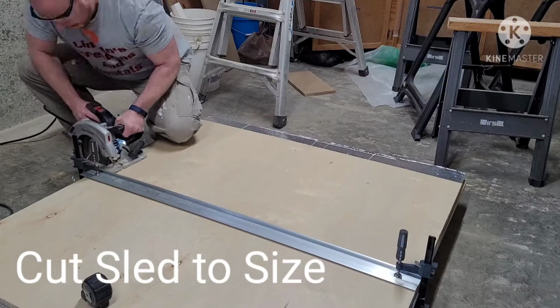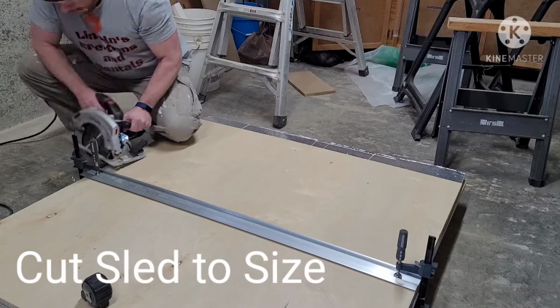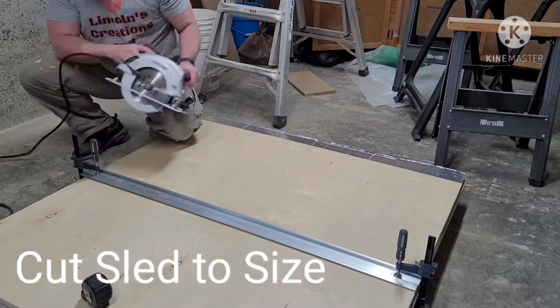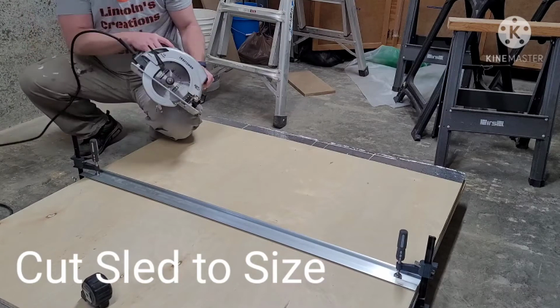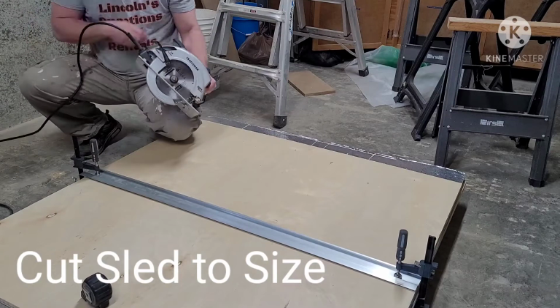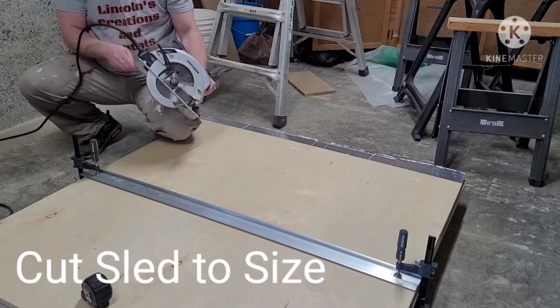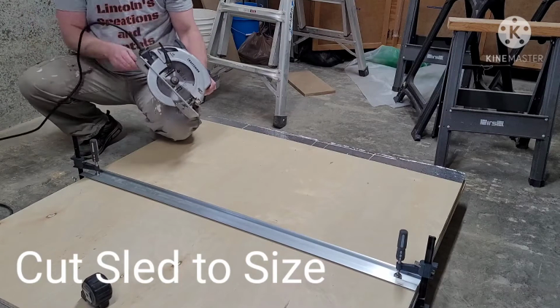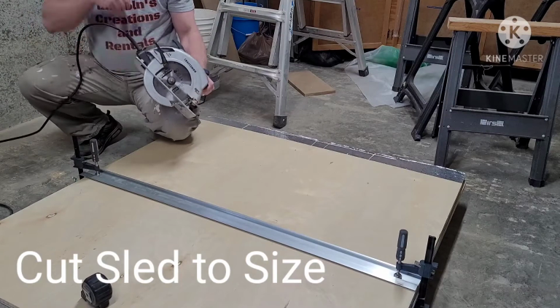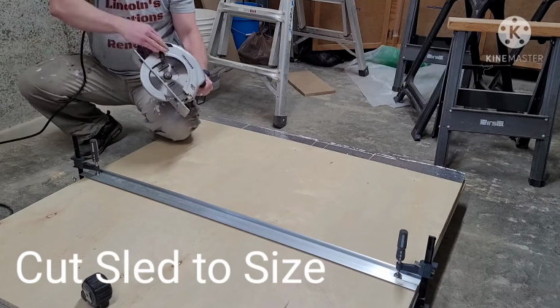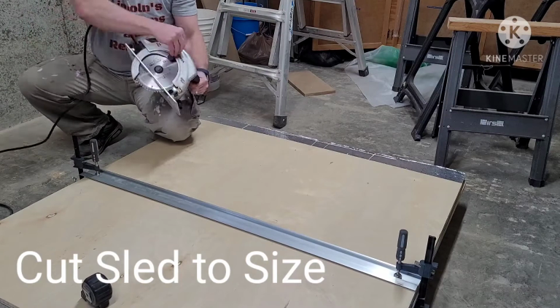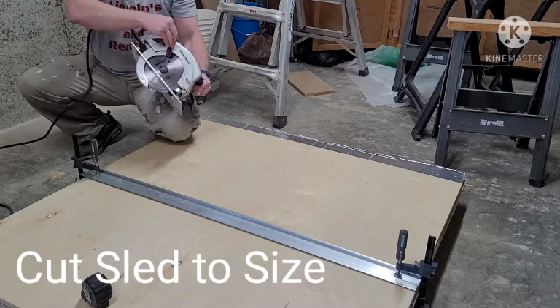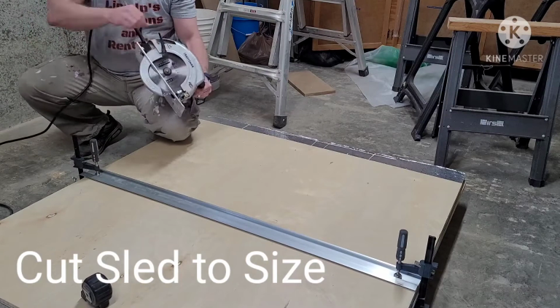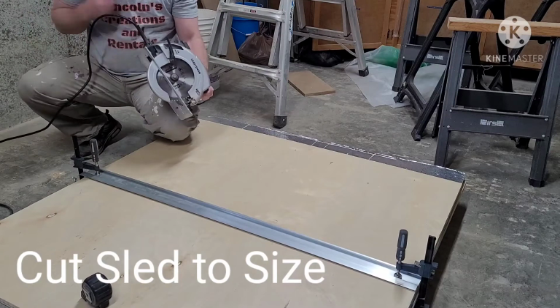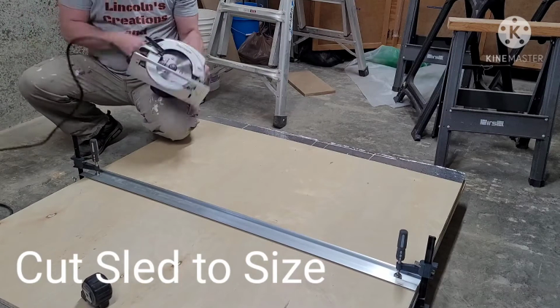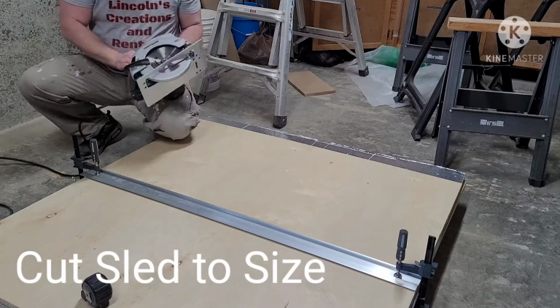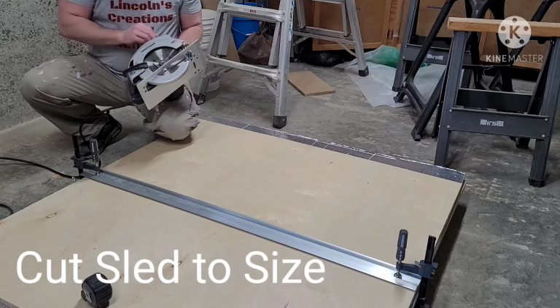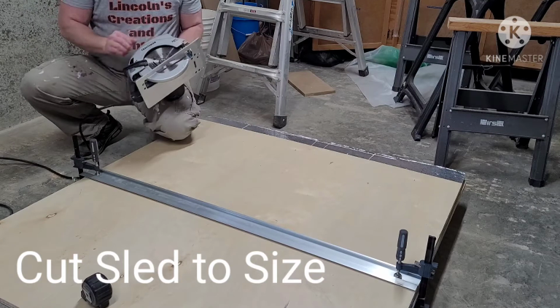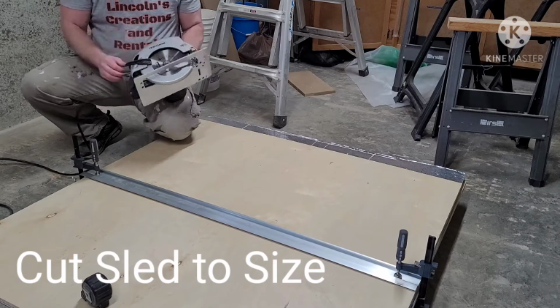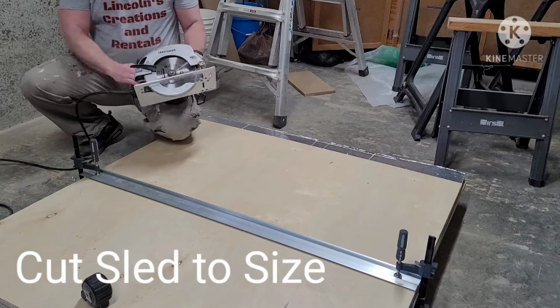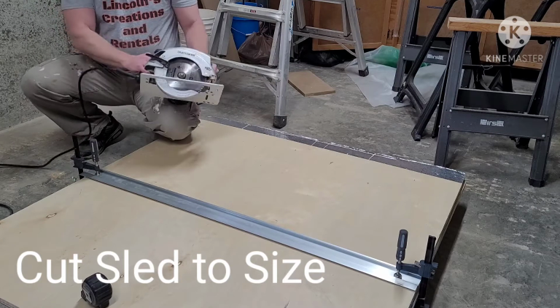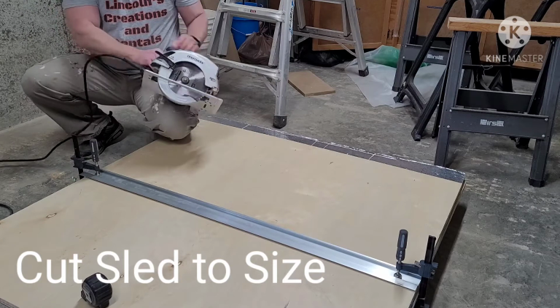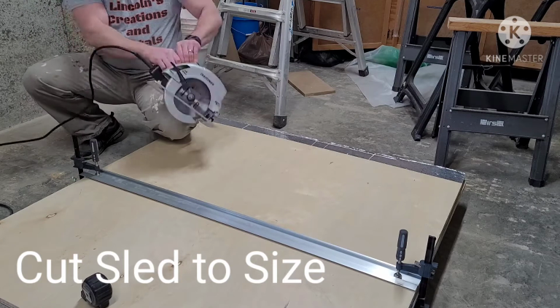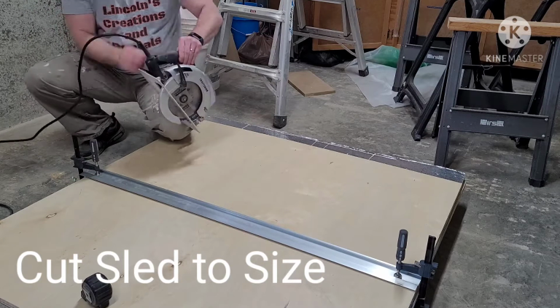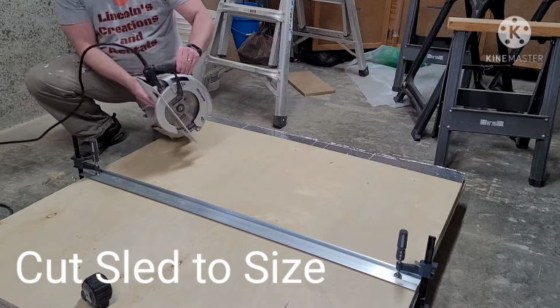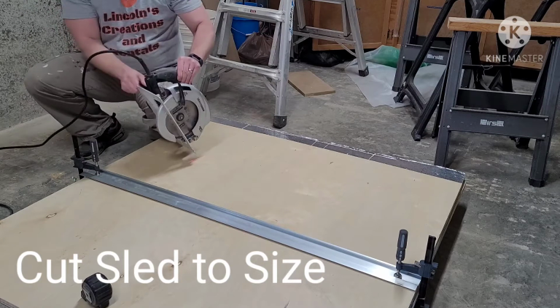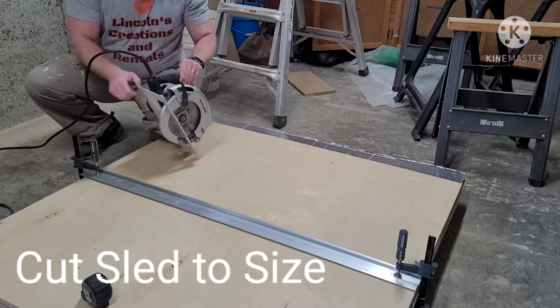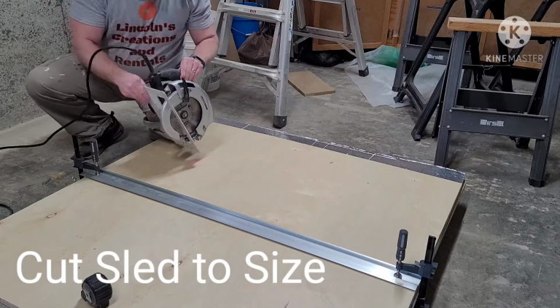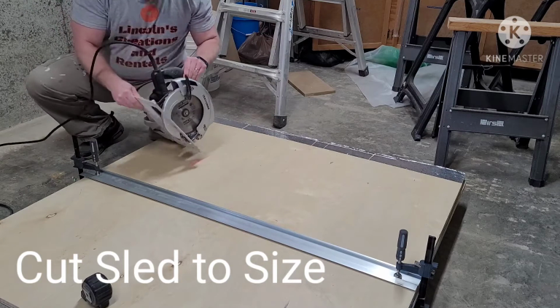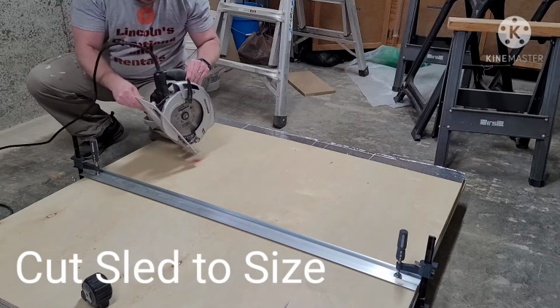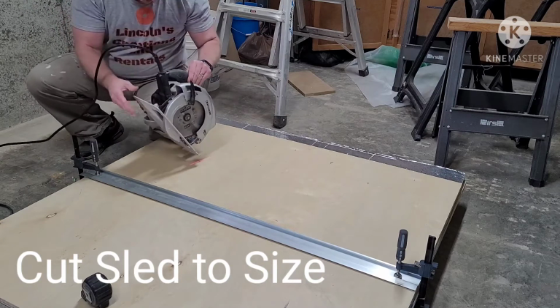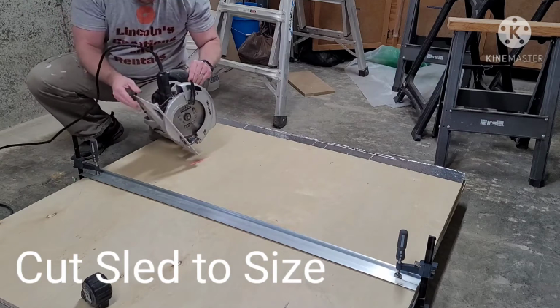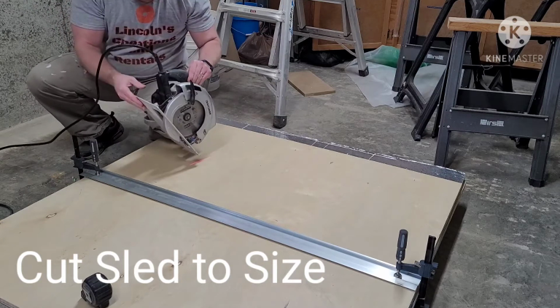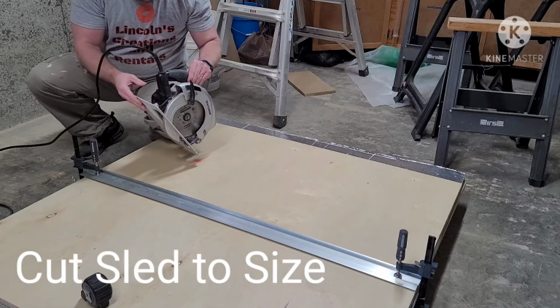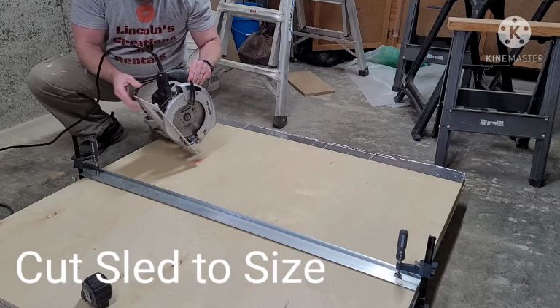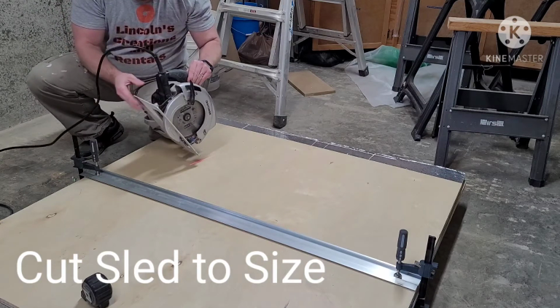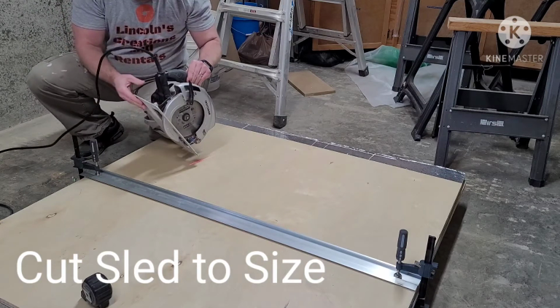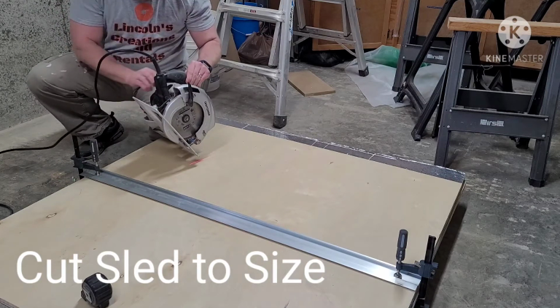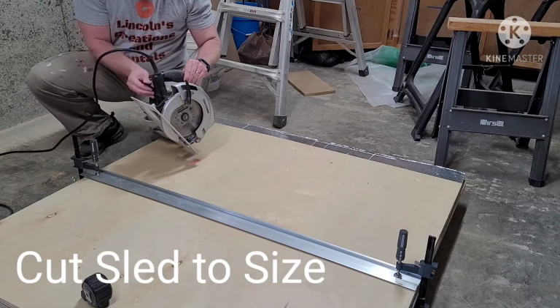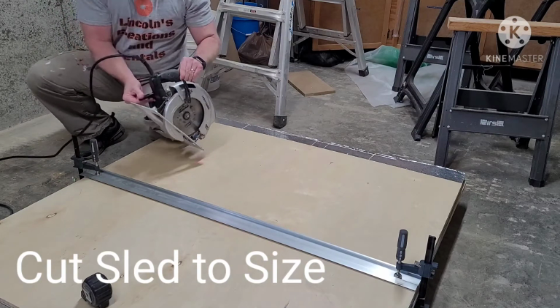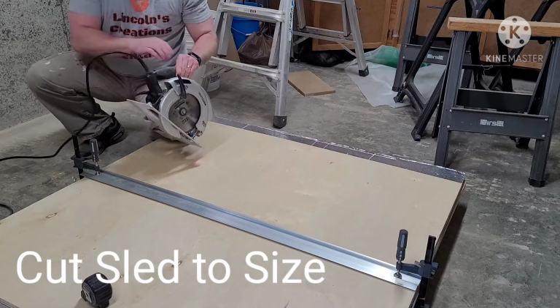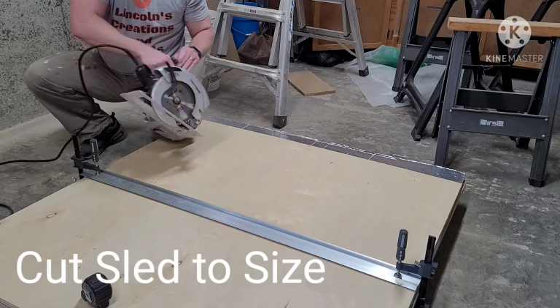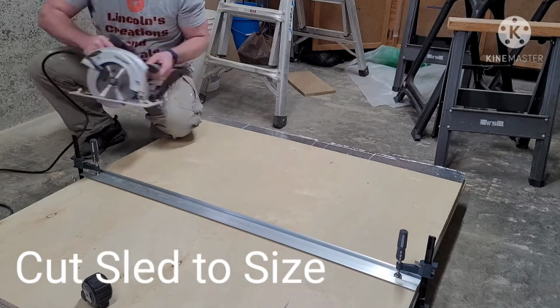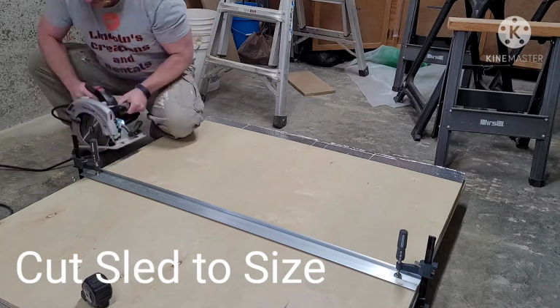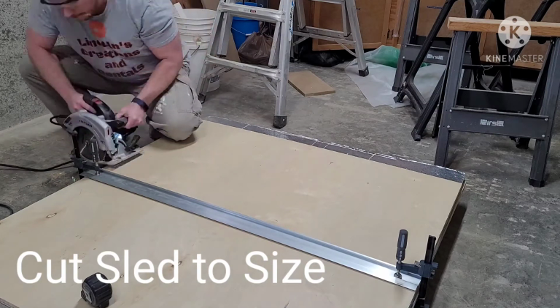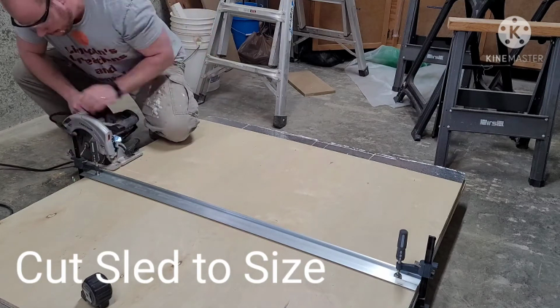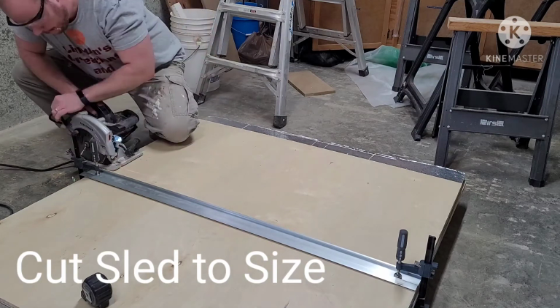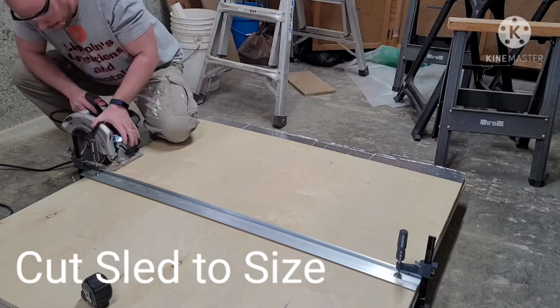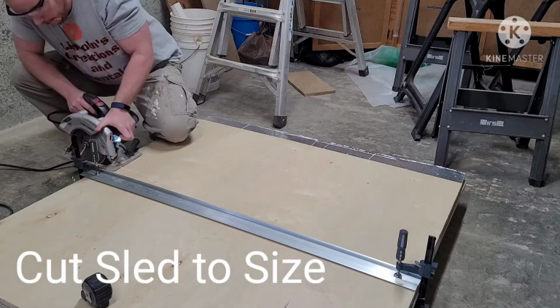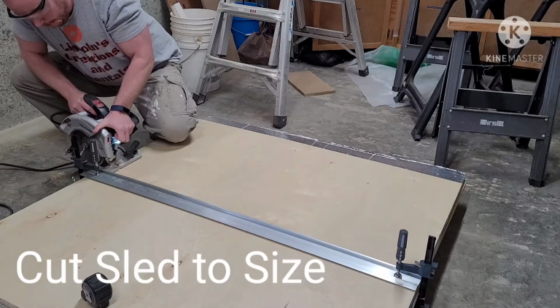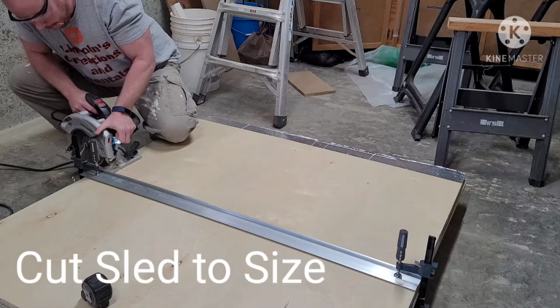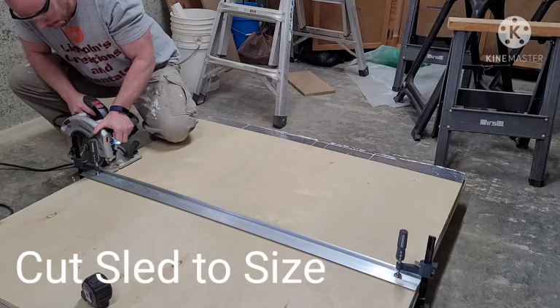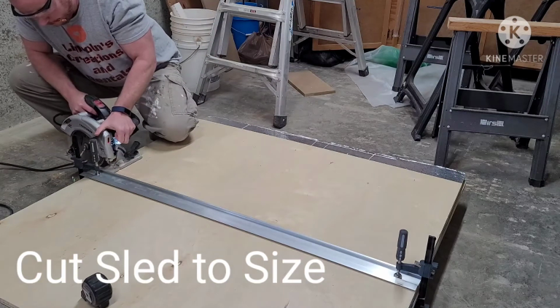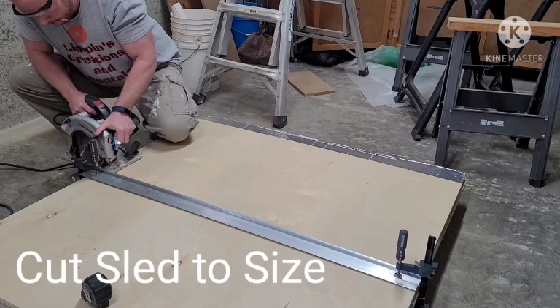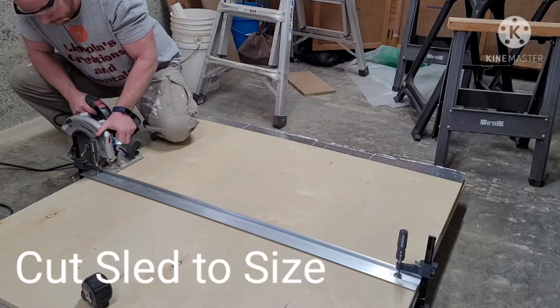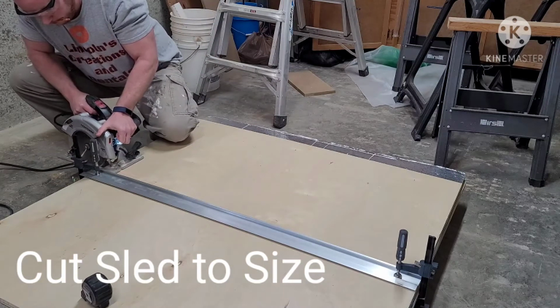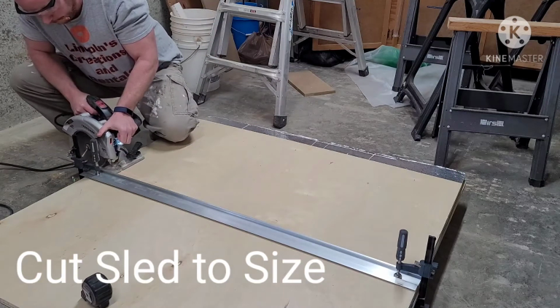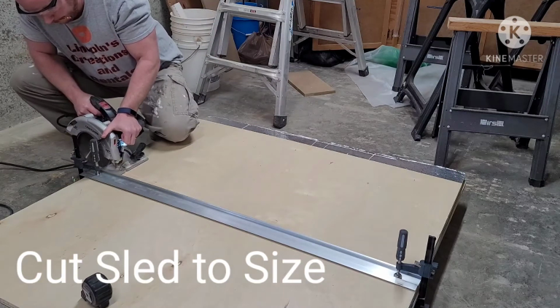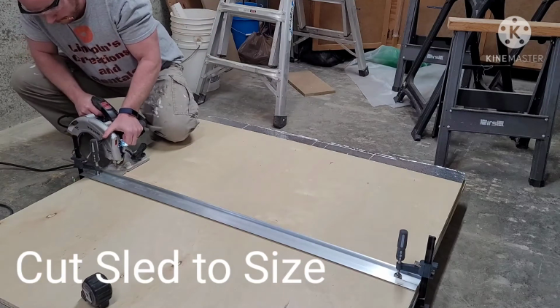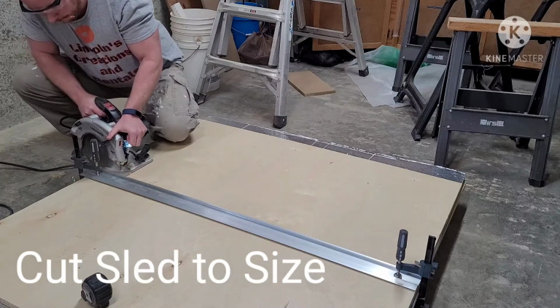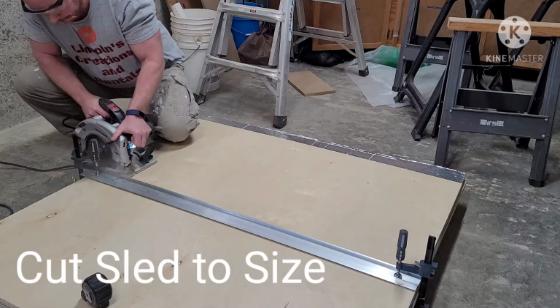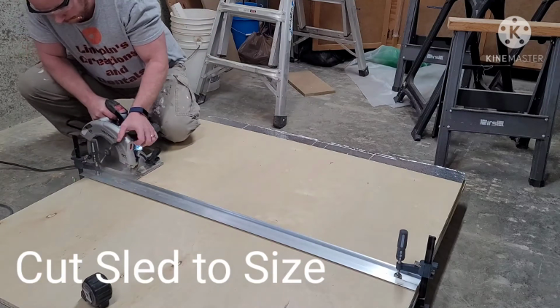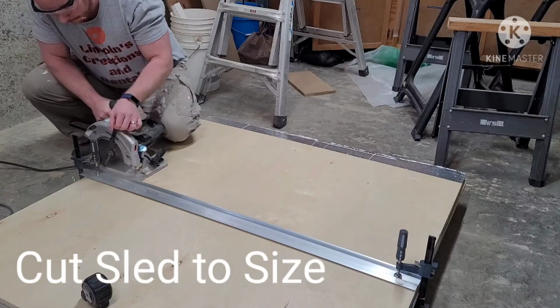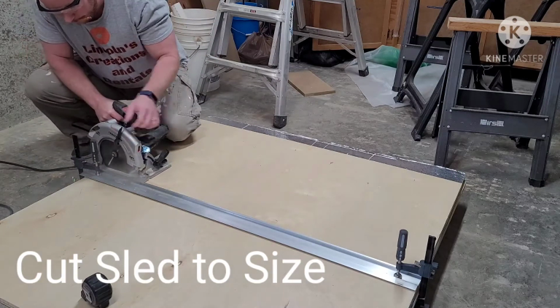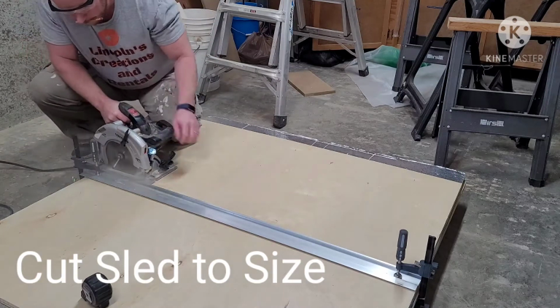The first thing we need to do is cut our sled to size. I ended up going with 22 inches by 32 inches.